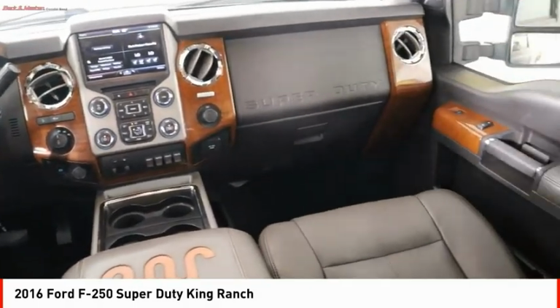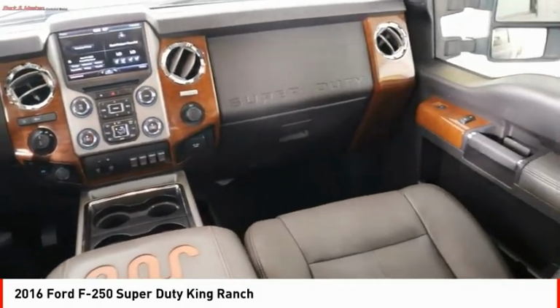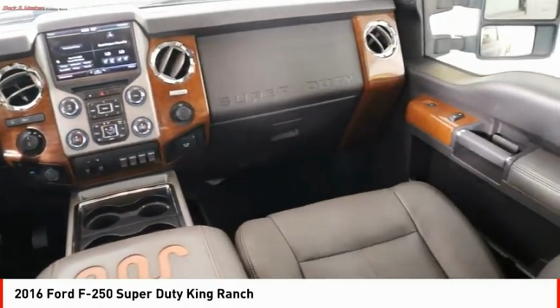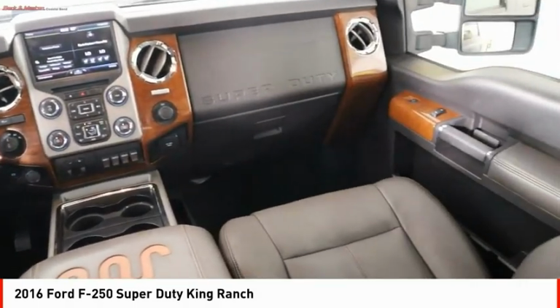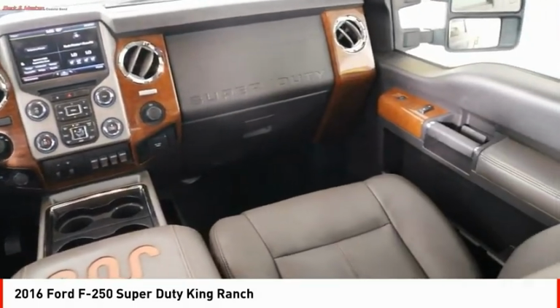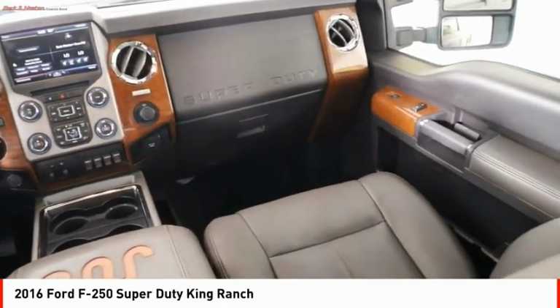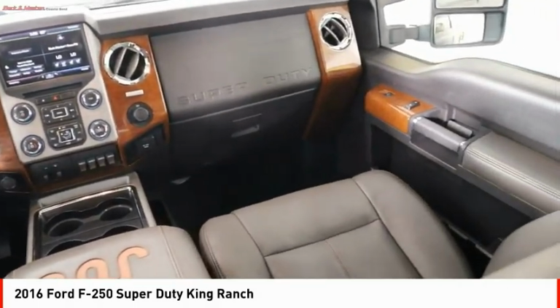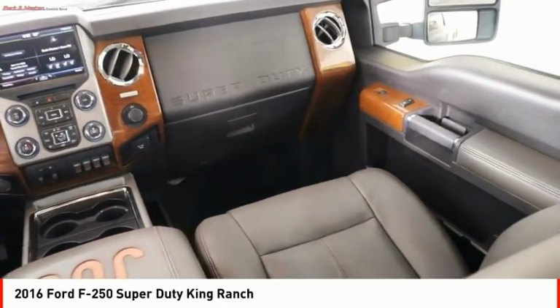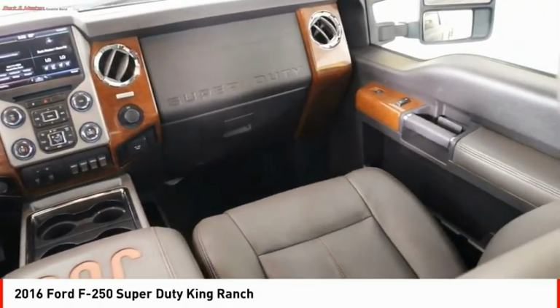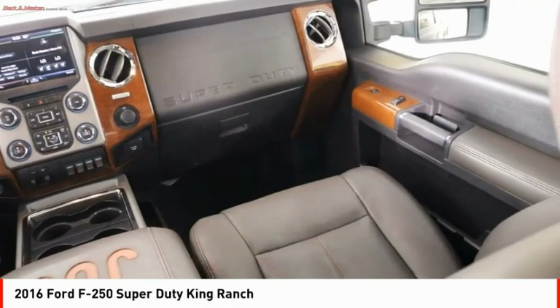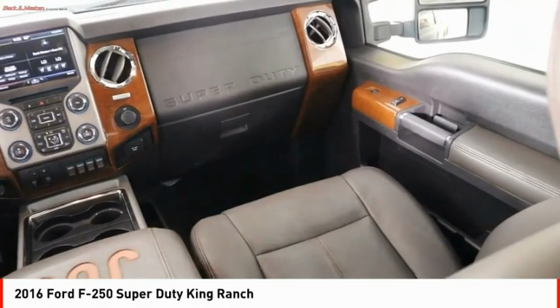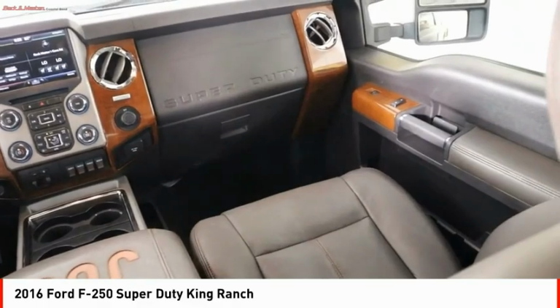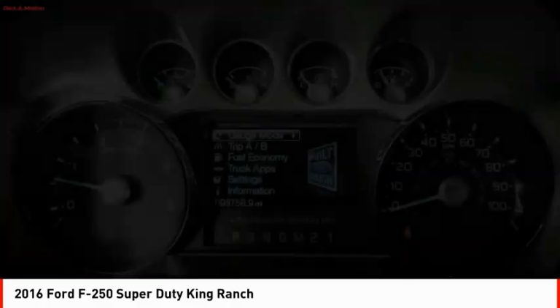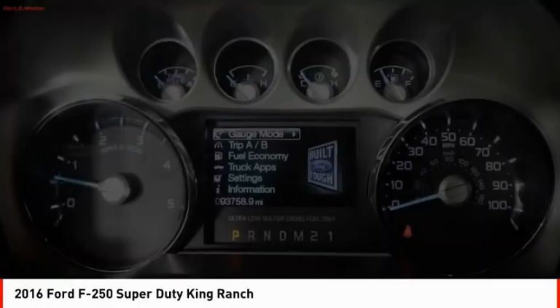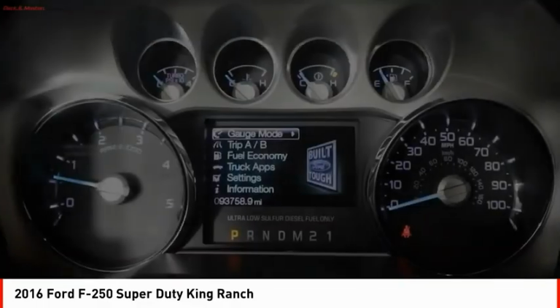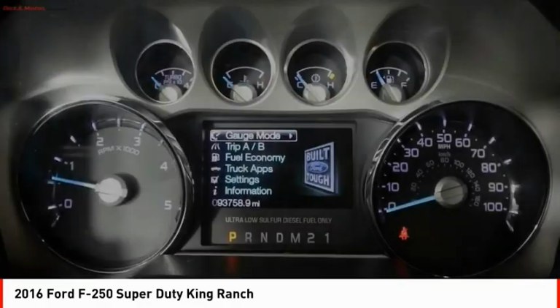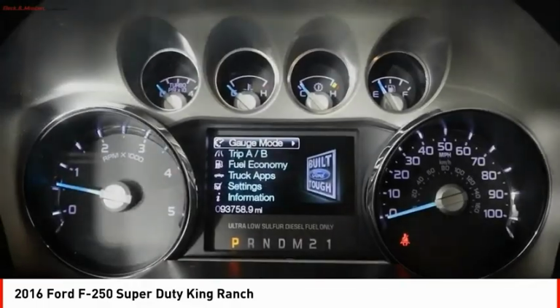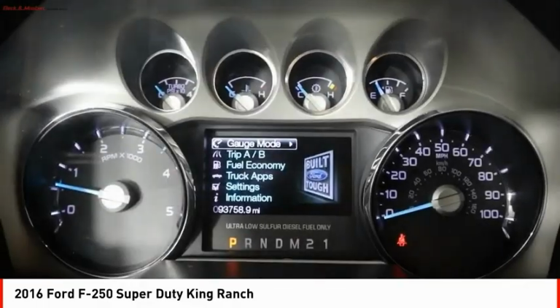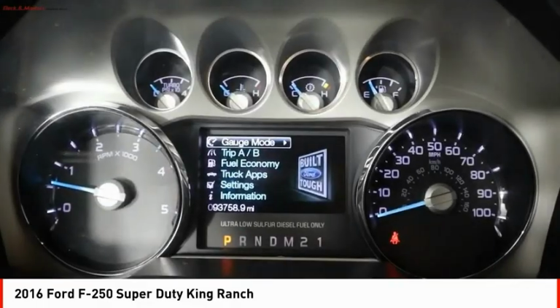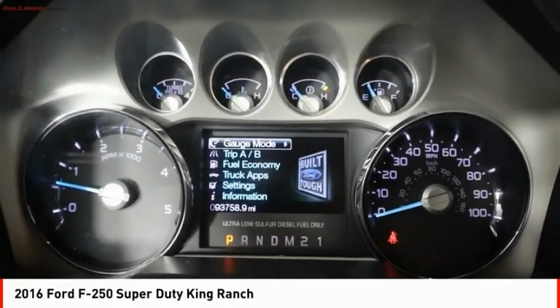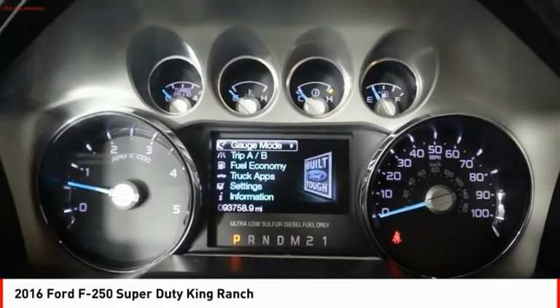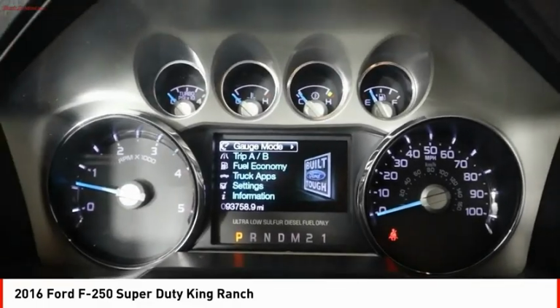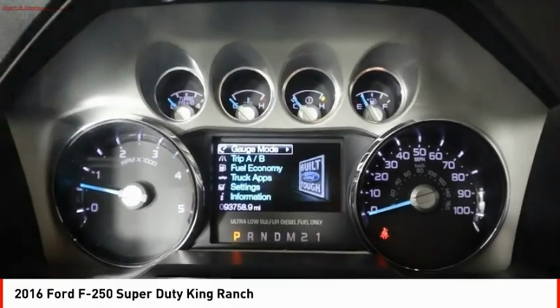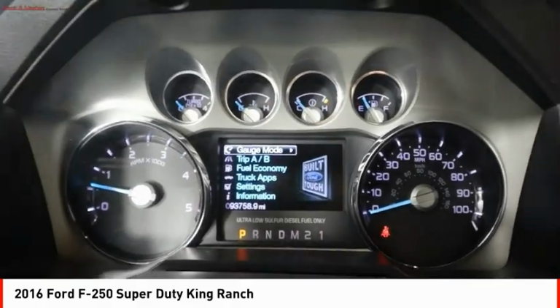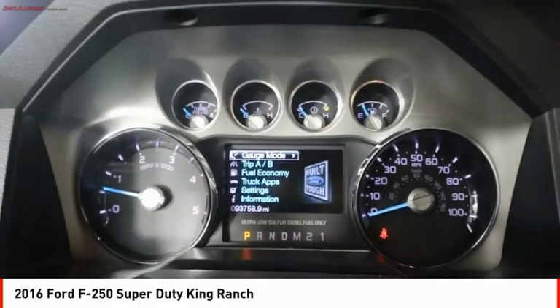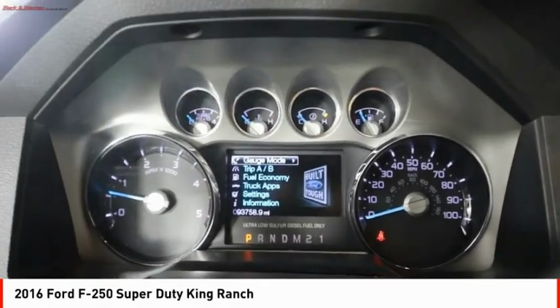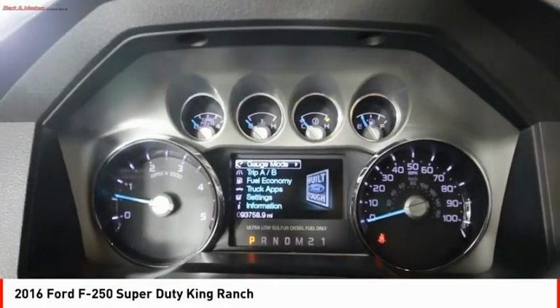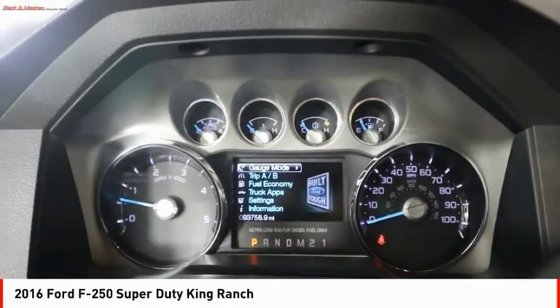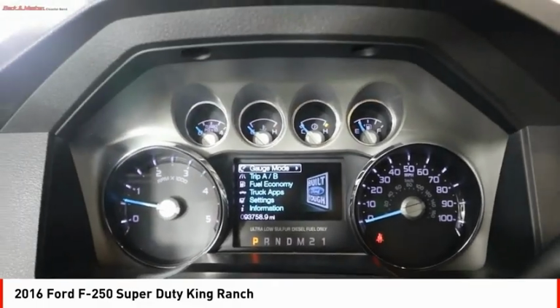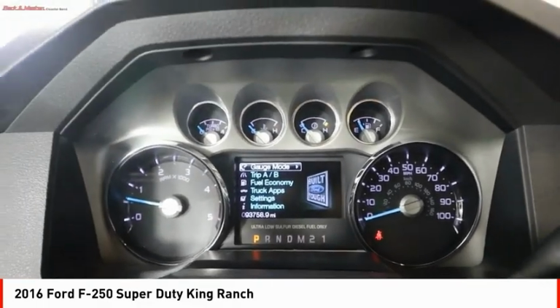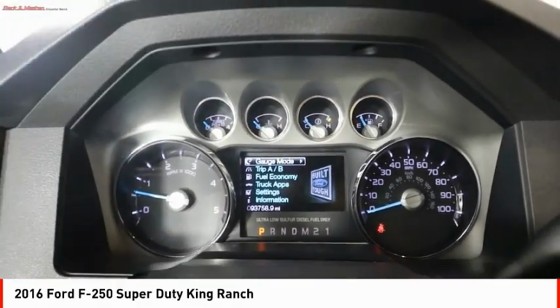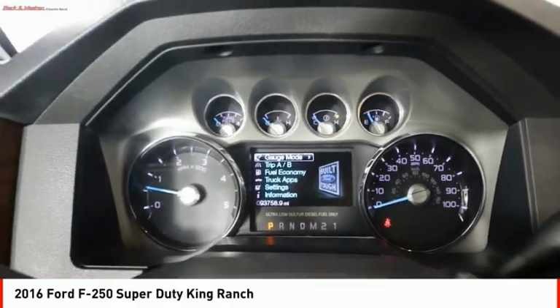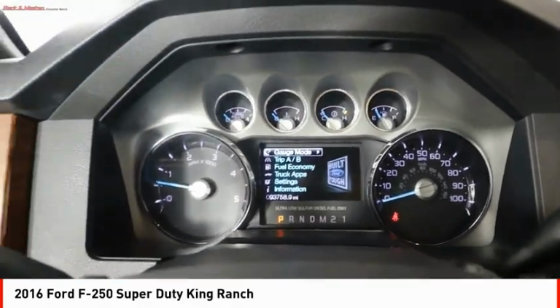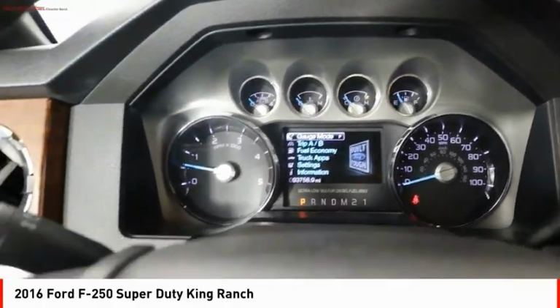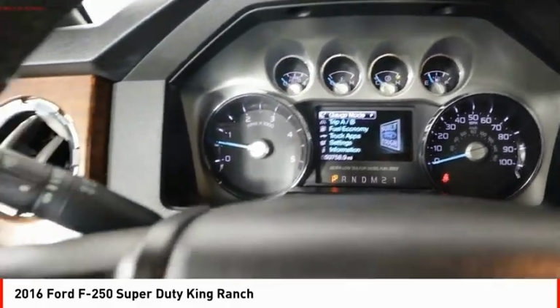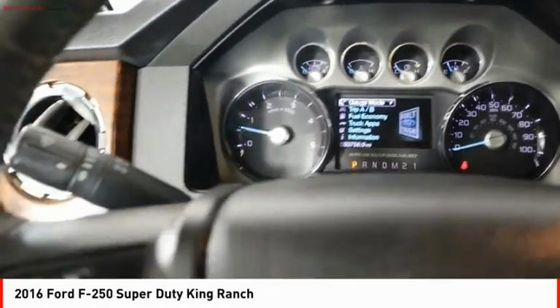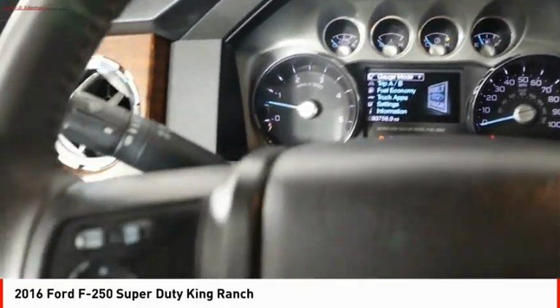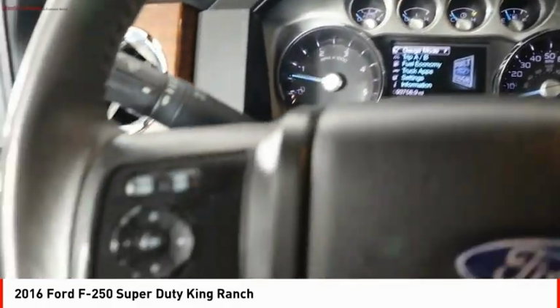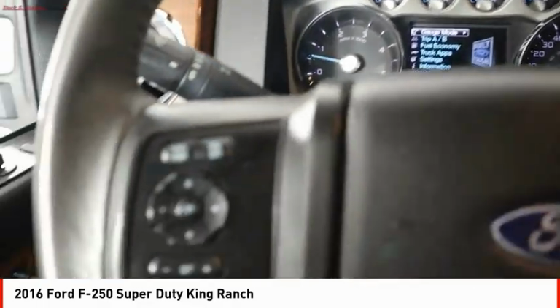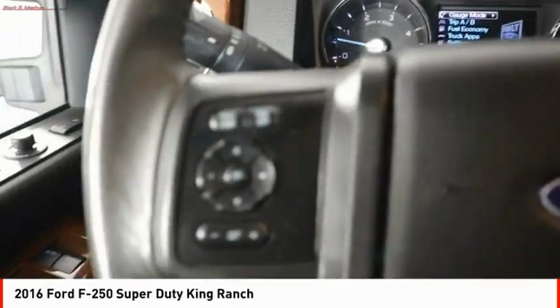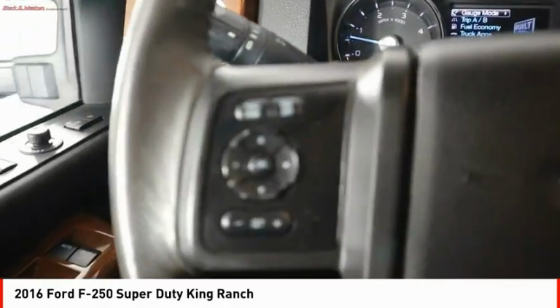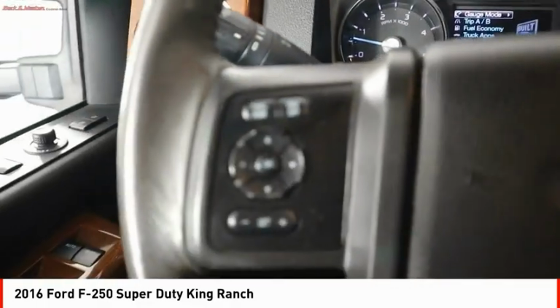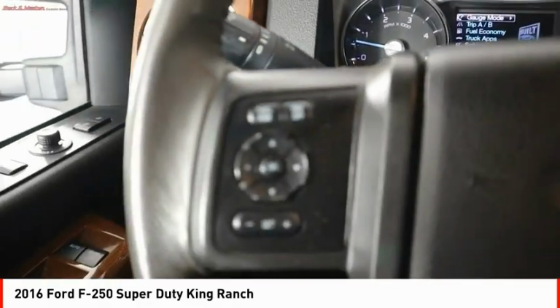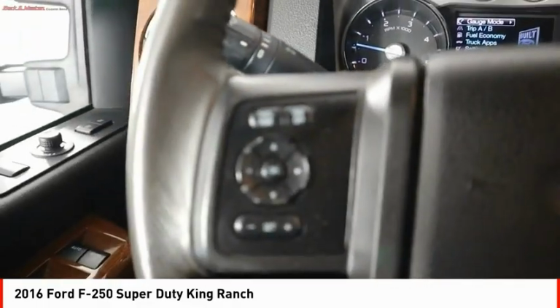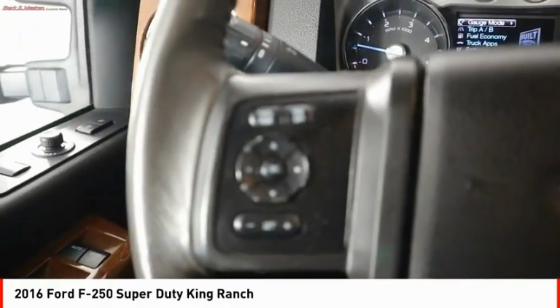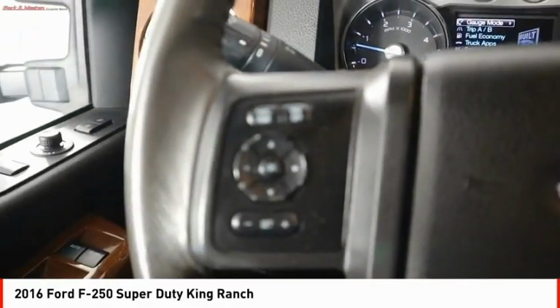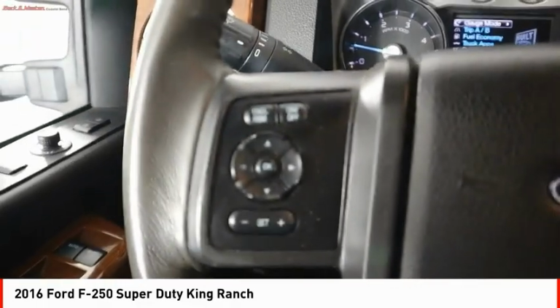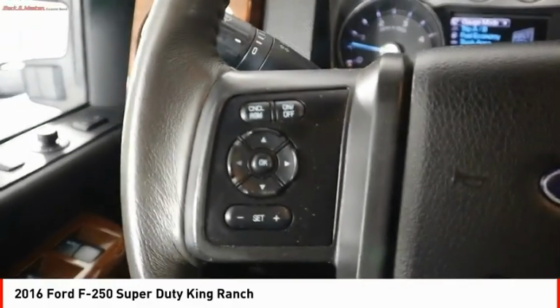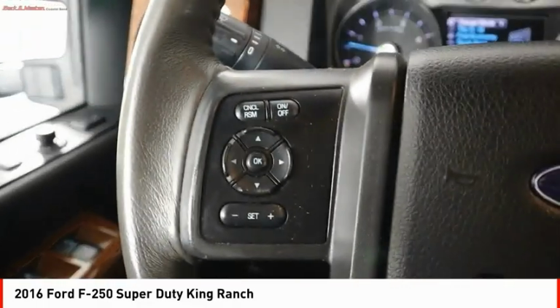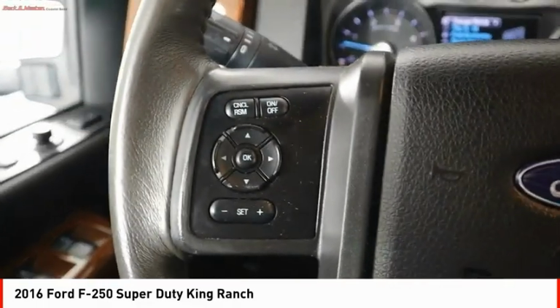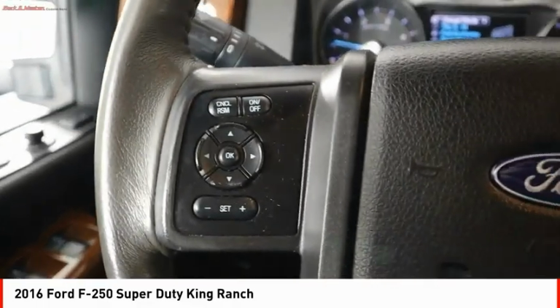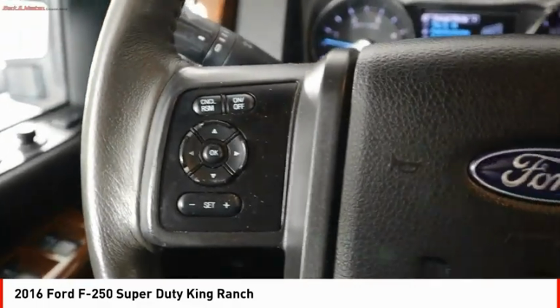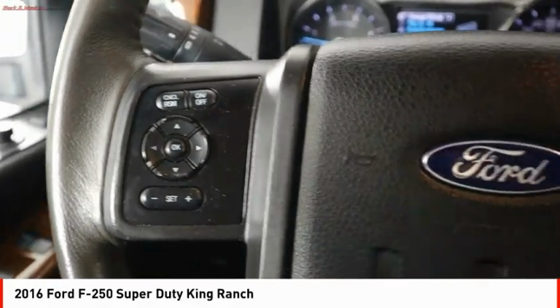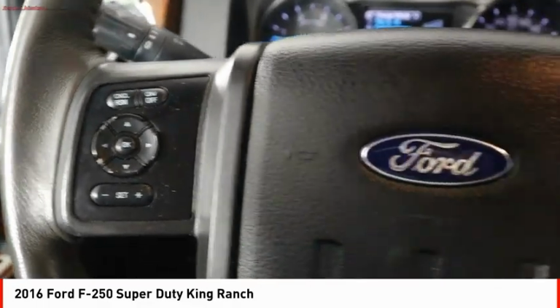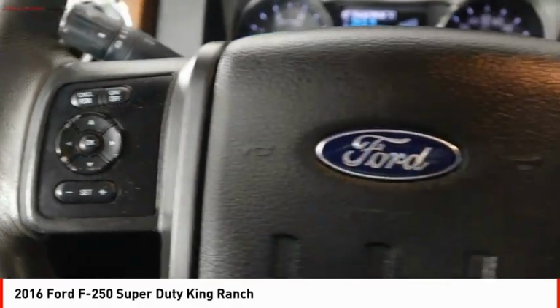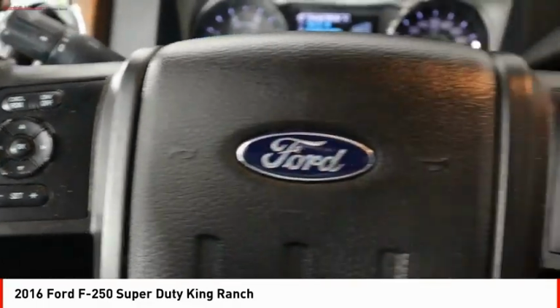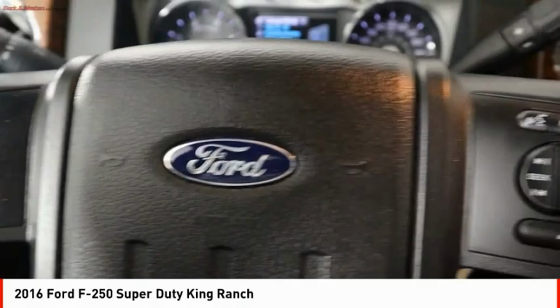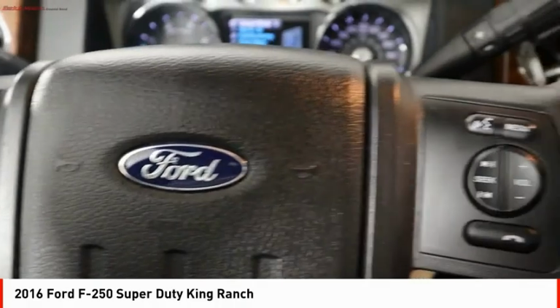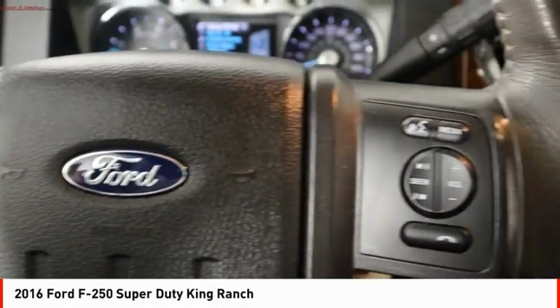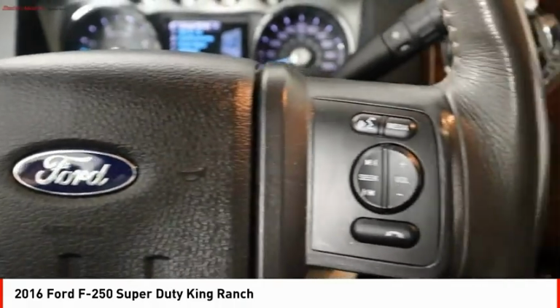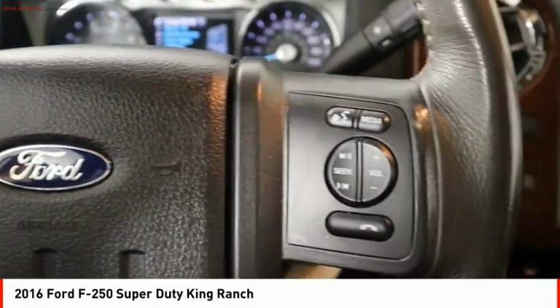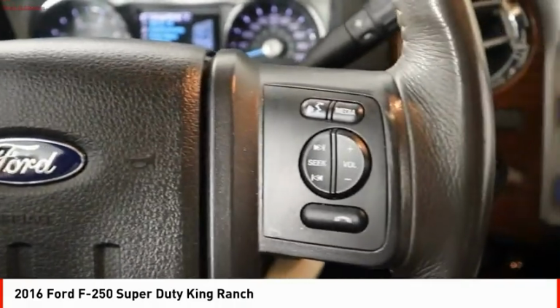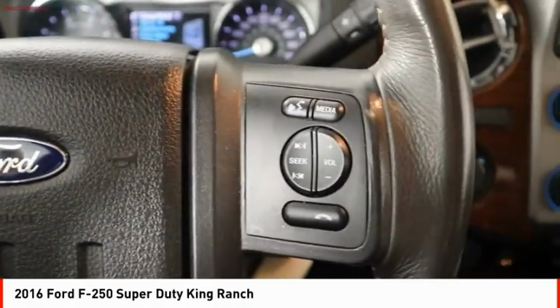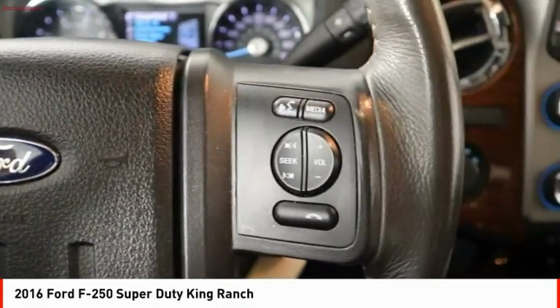Fog lights, power brakes, braking assist. Drive away with a great deal on this vehicle. Call or stop in today.